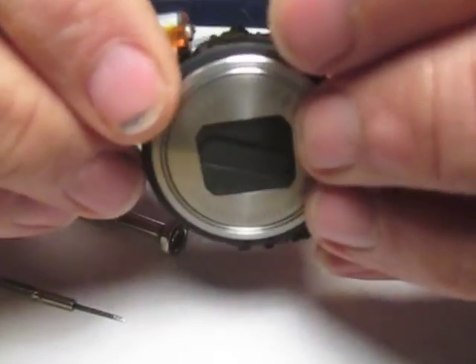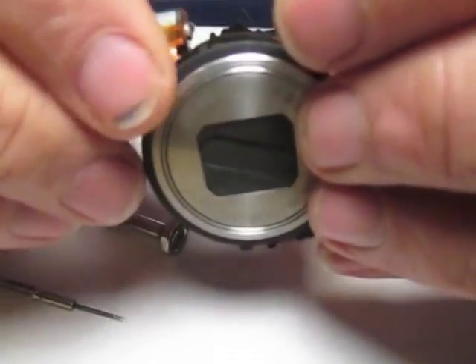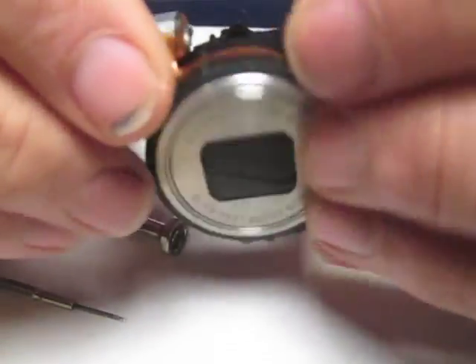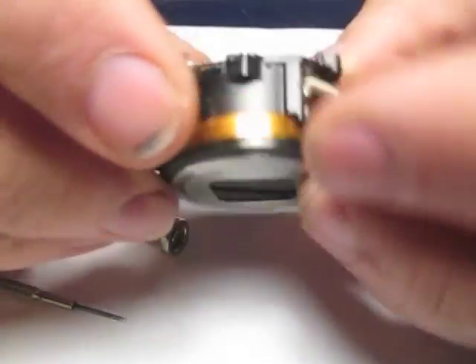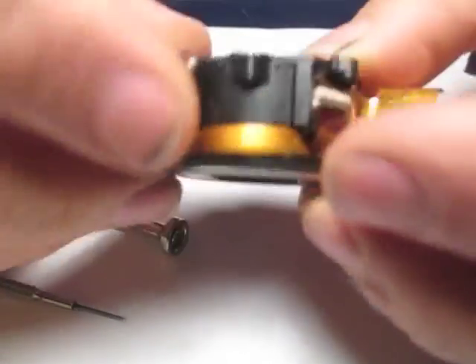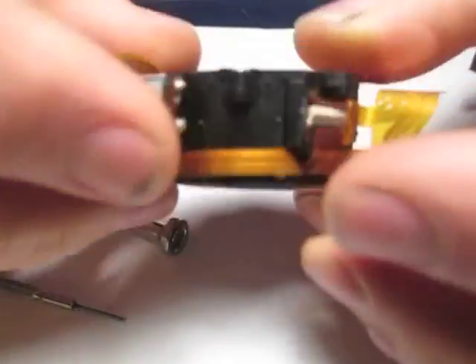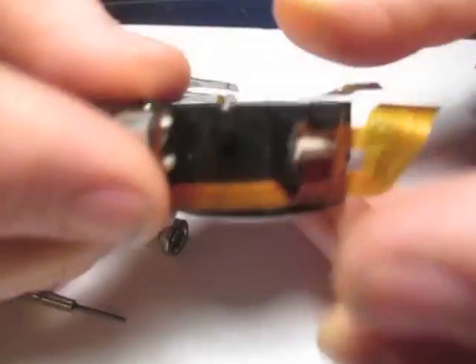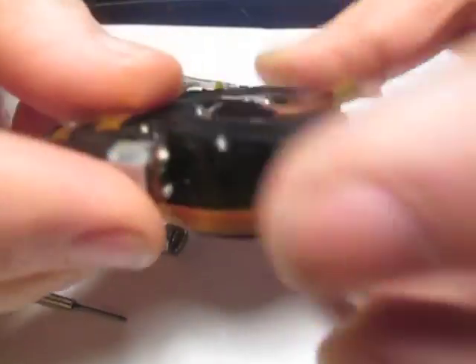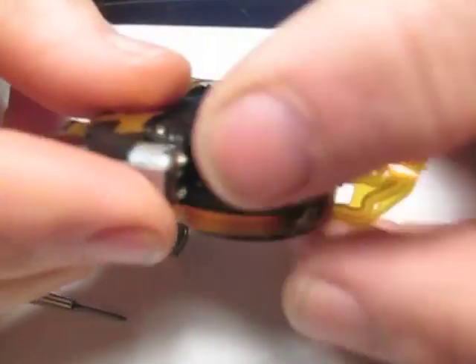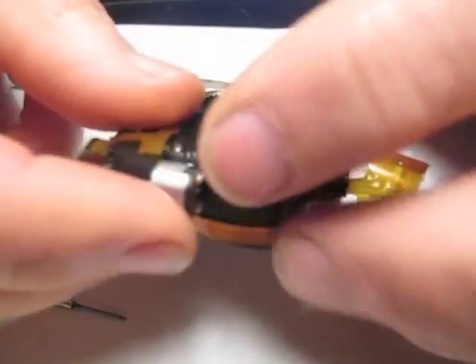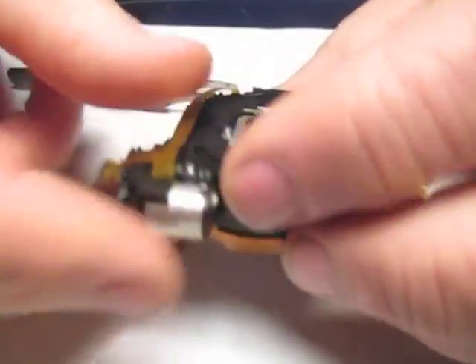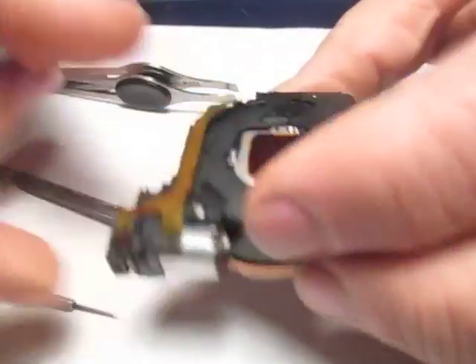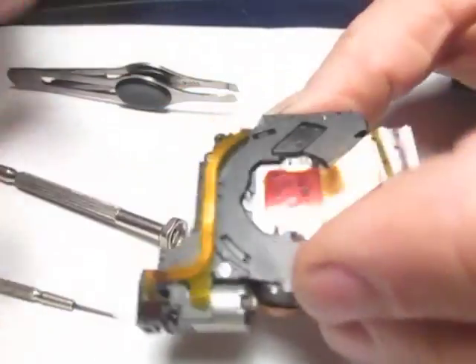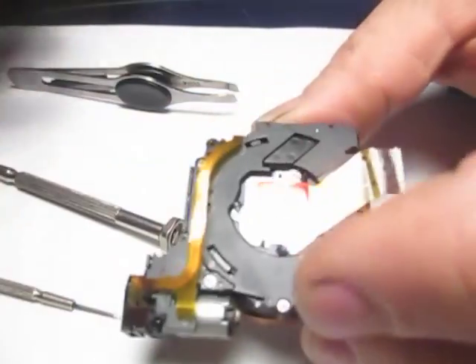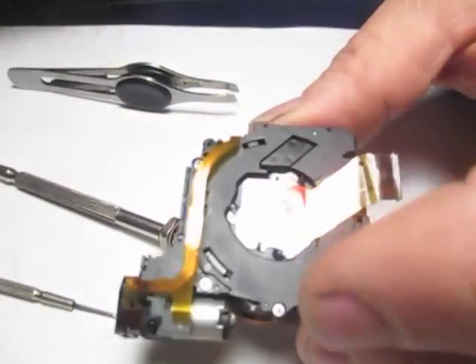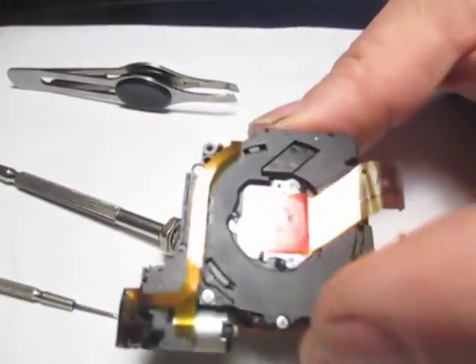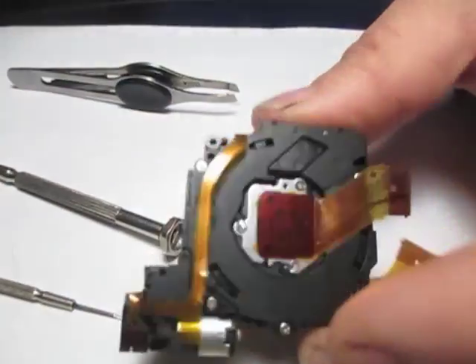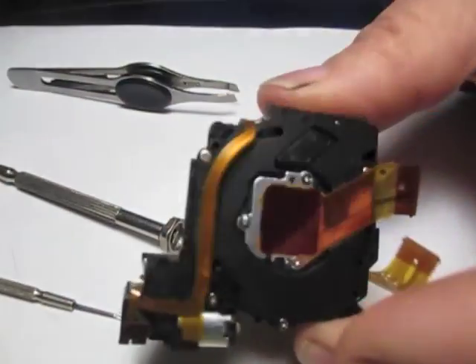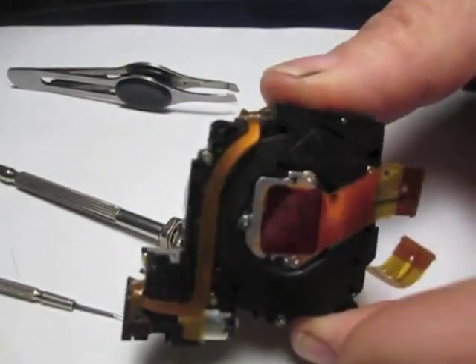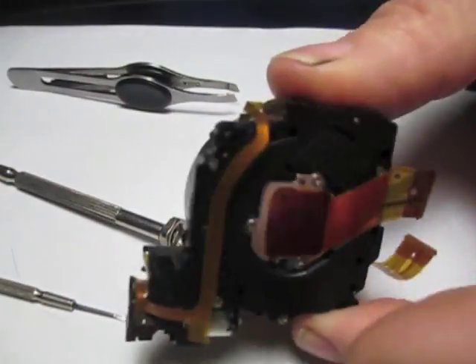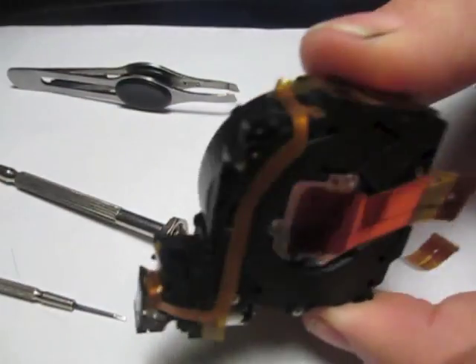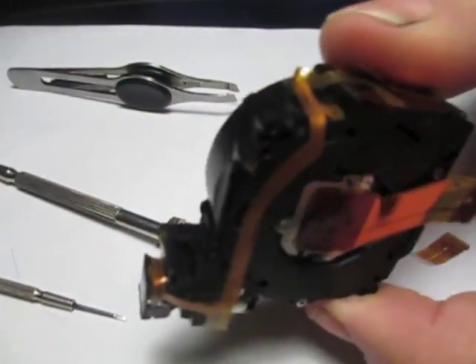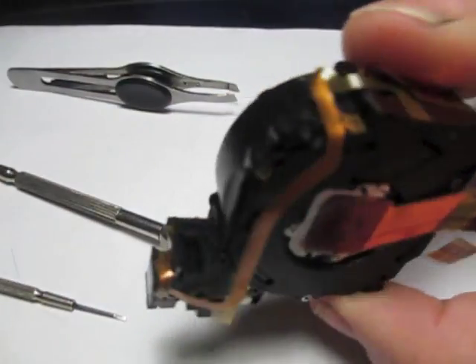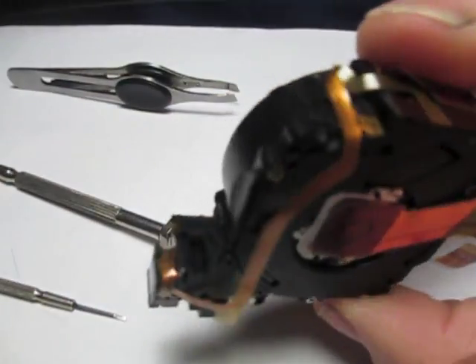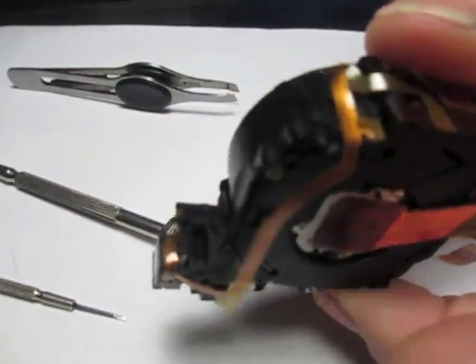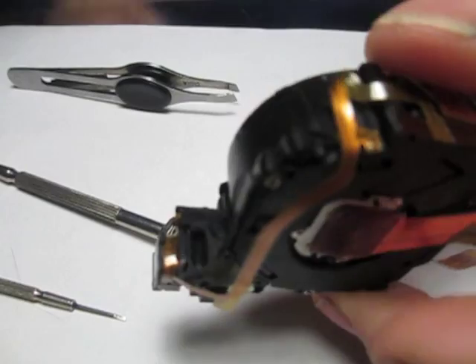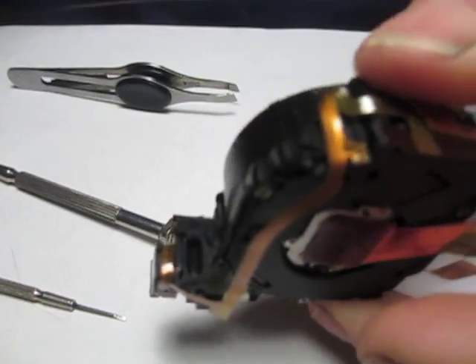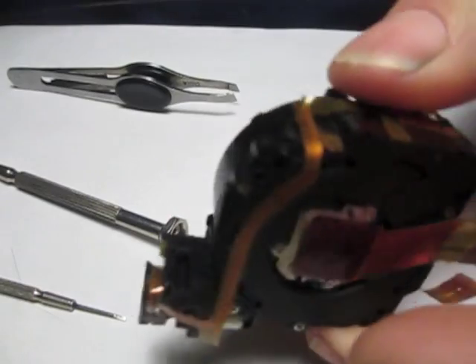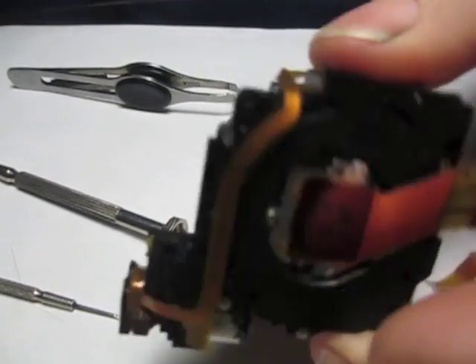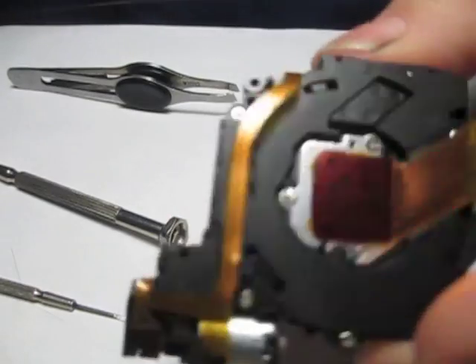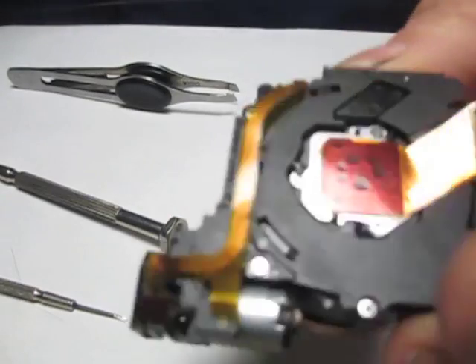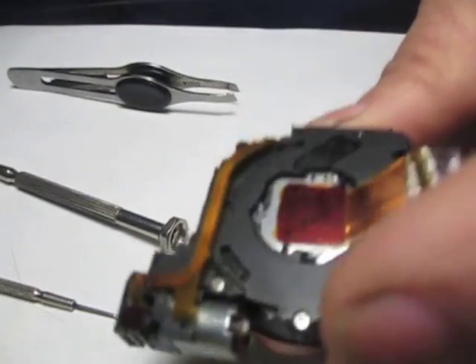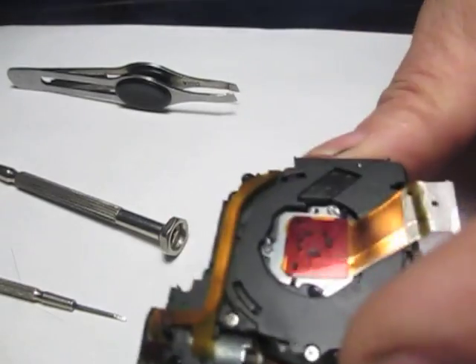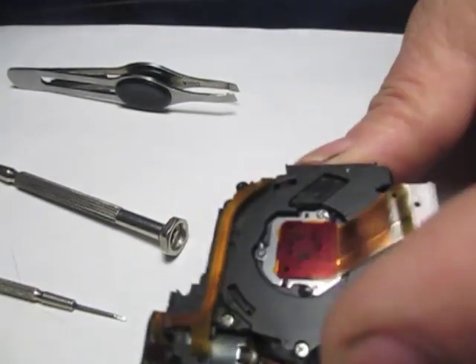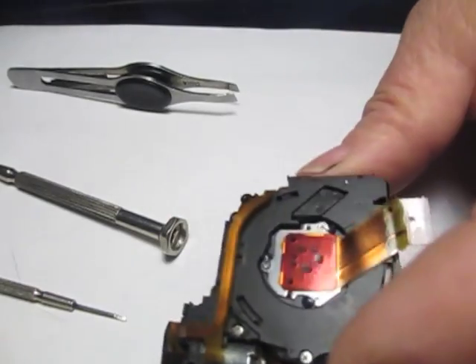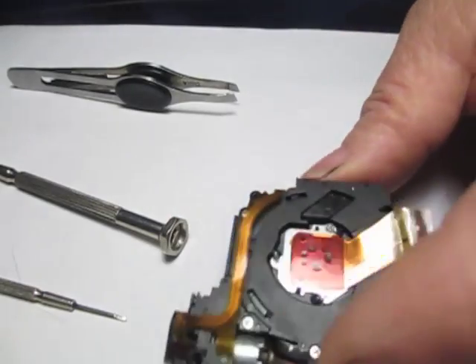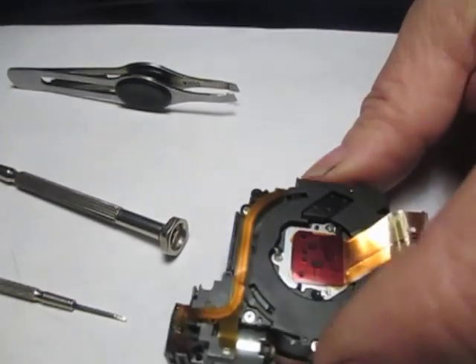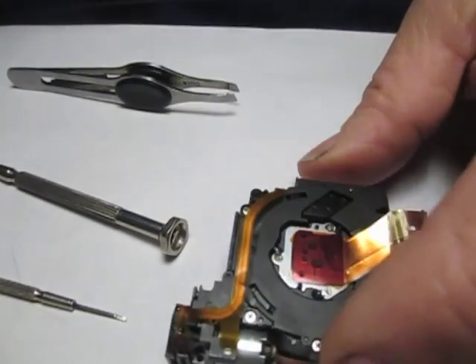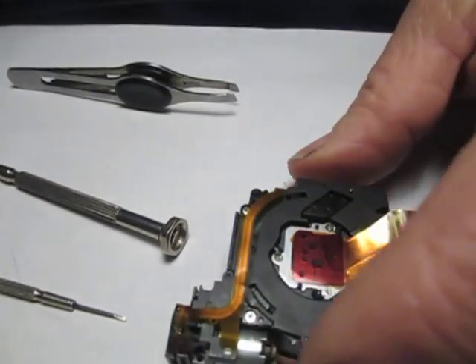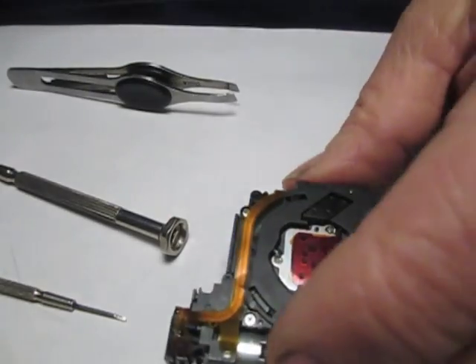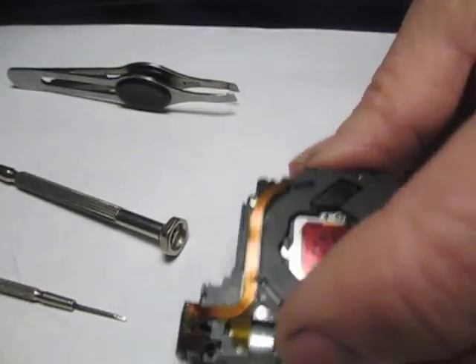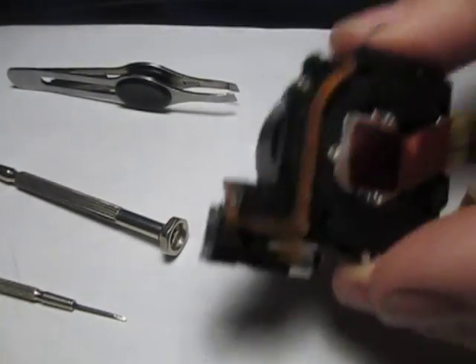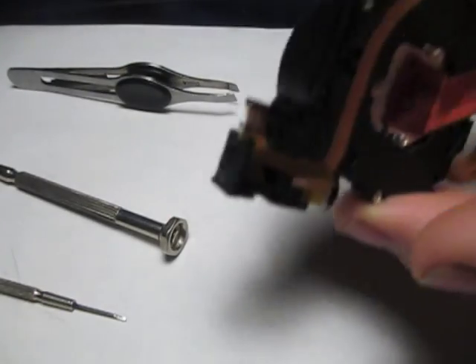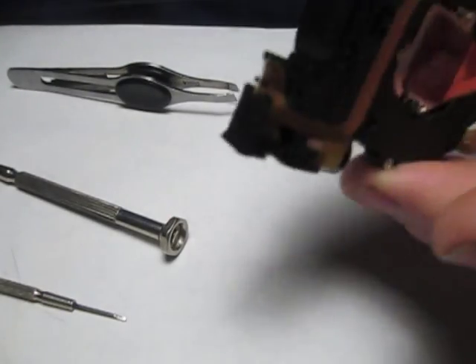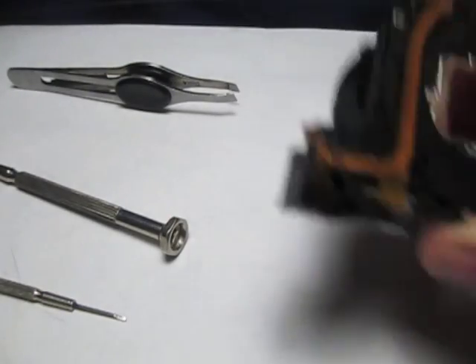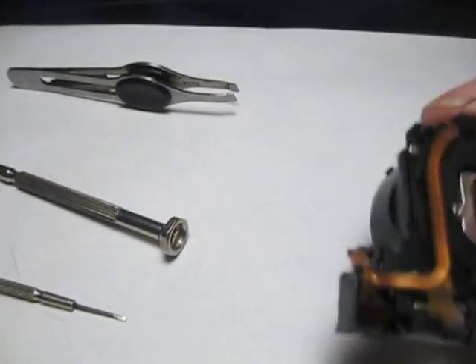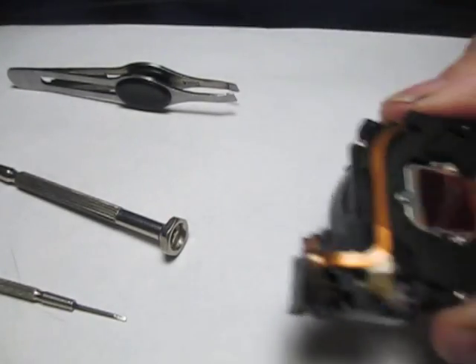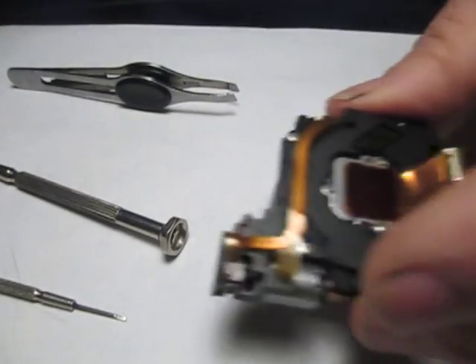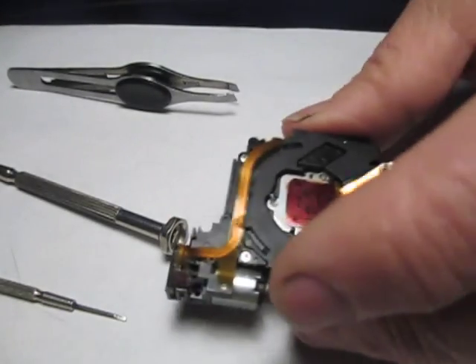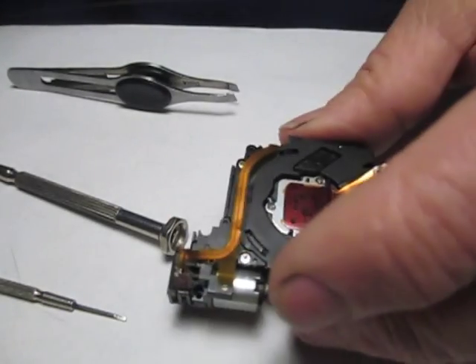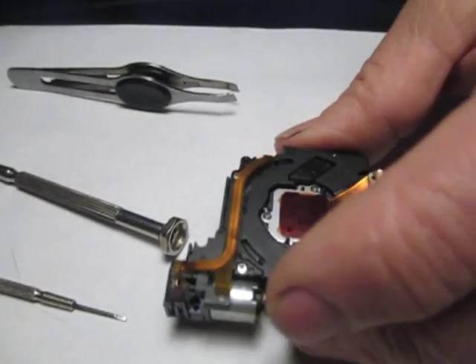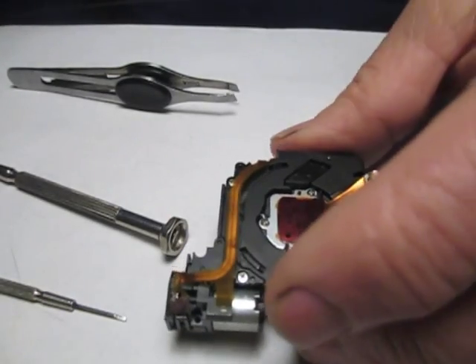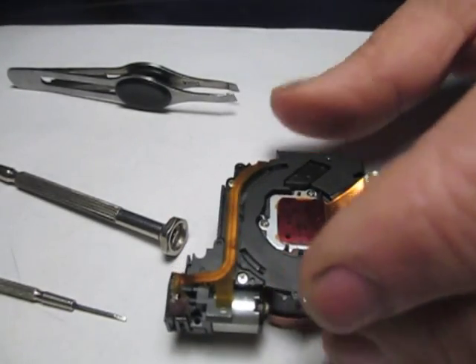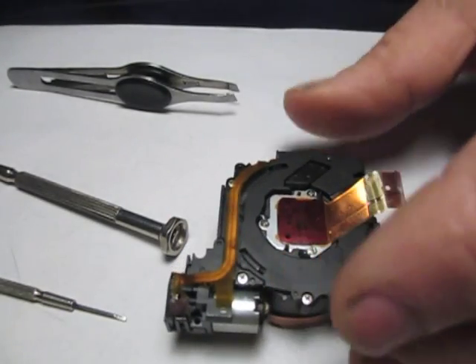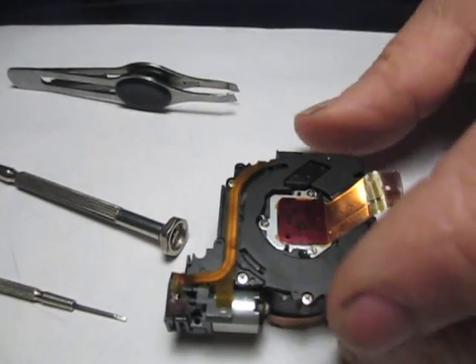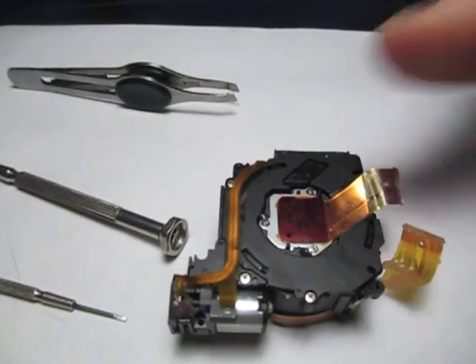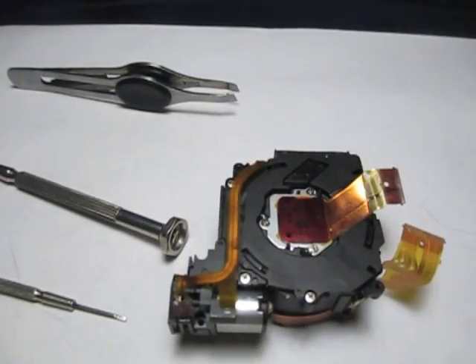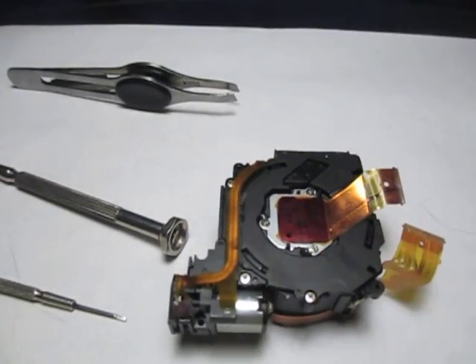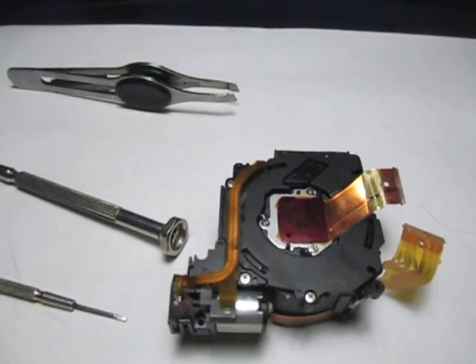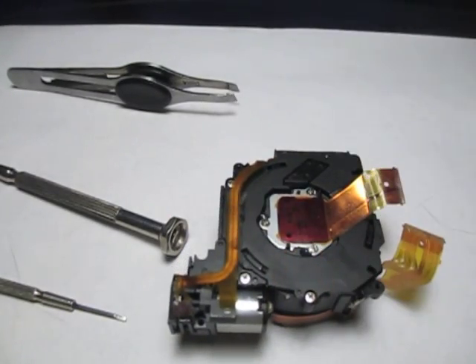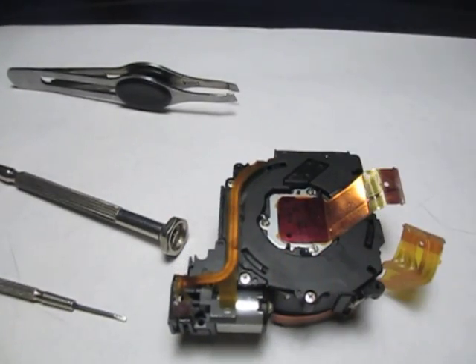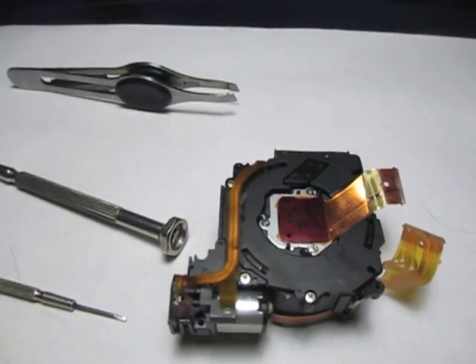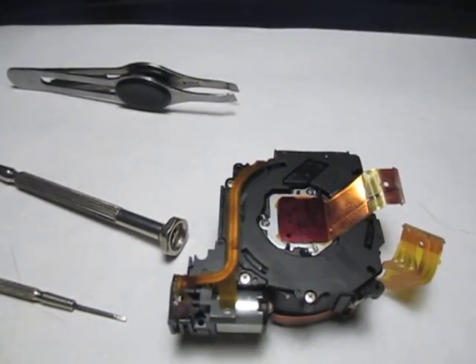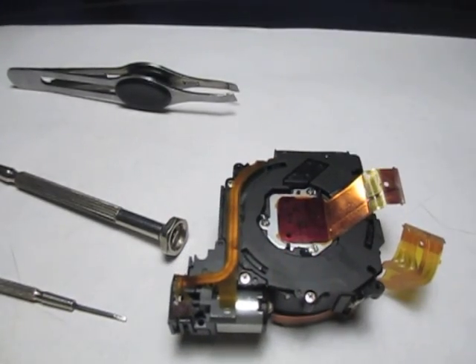There's our lens assembly ready to go back into our camera. Hopefully once we get it in the camera, everything will work again. And that's it.